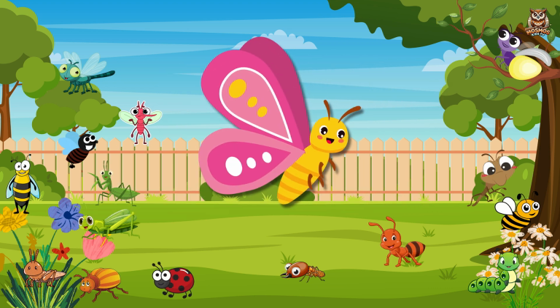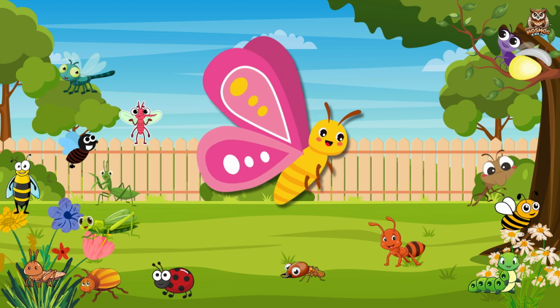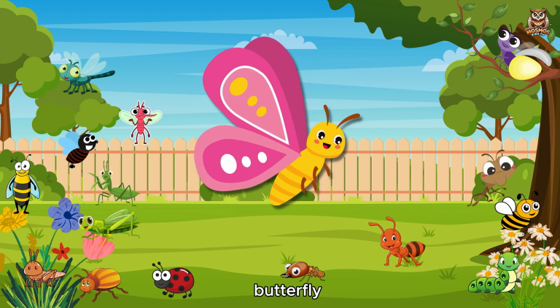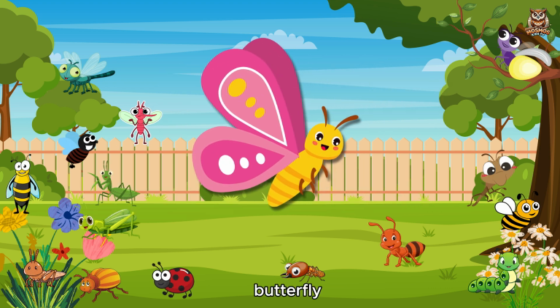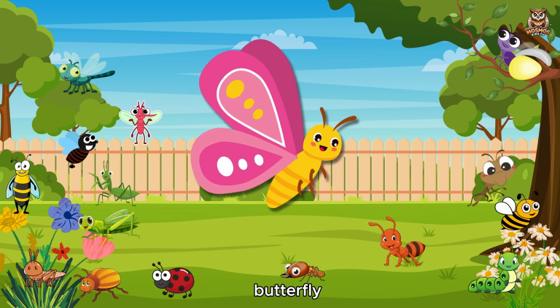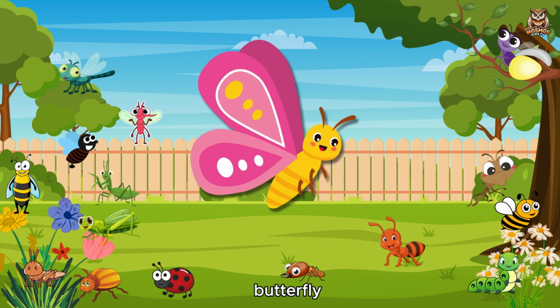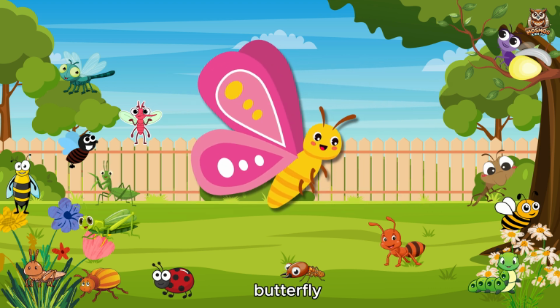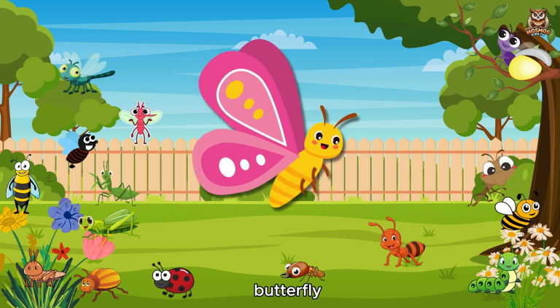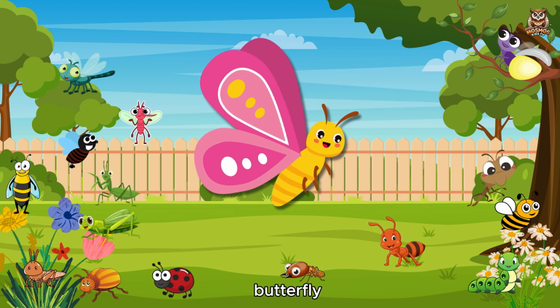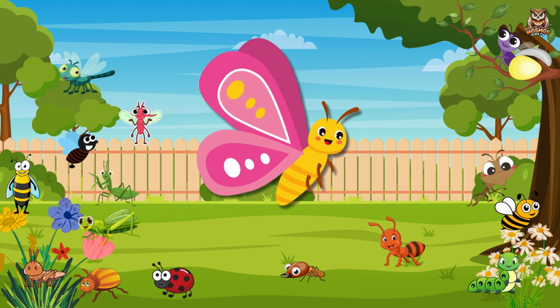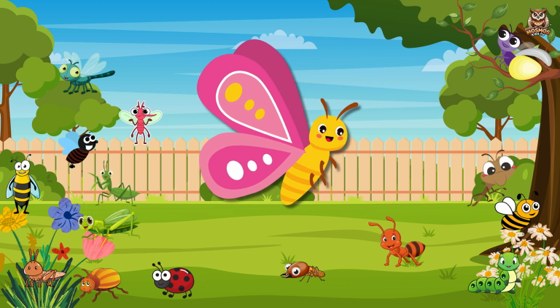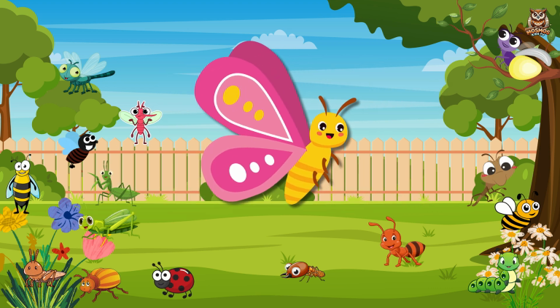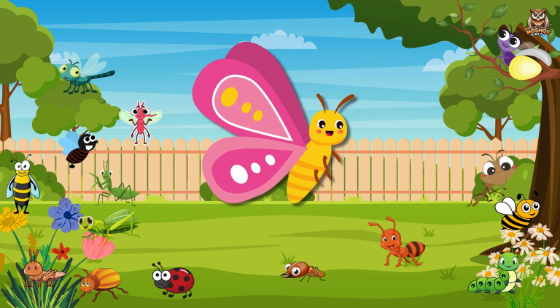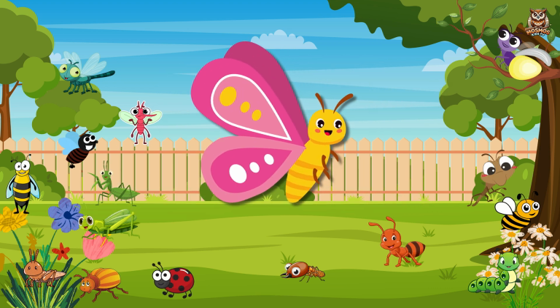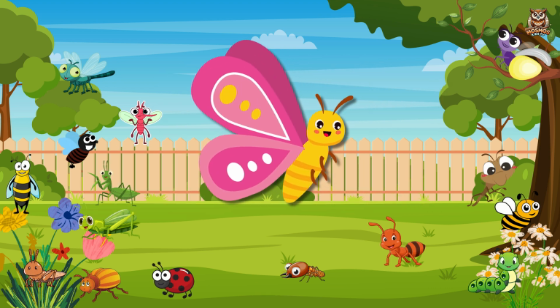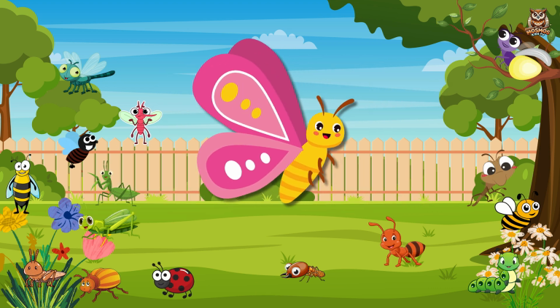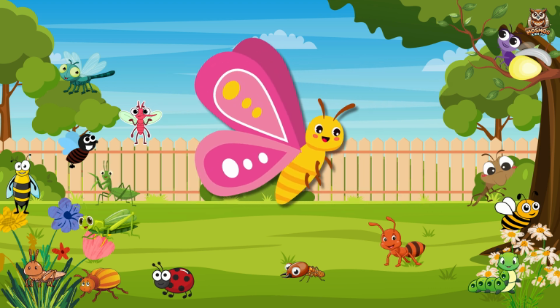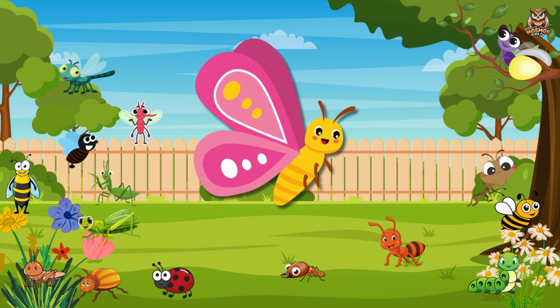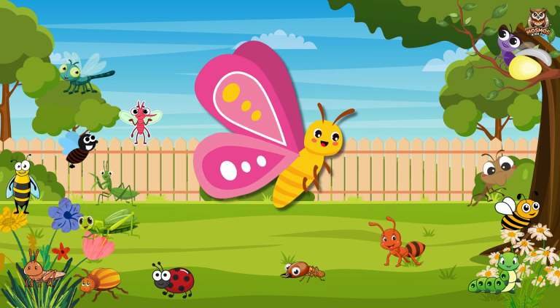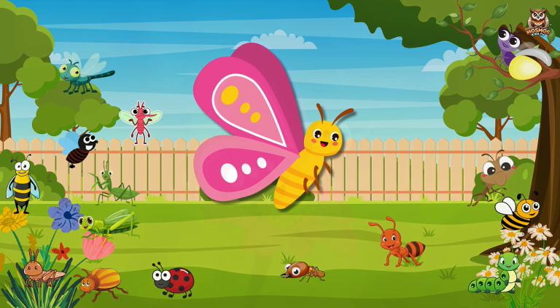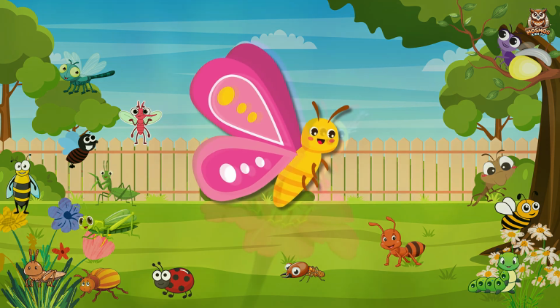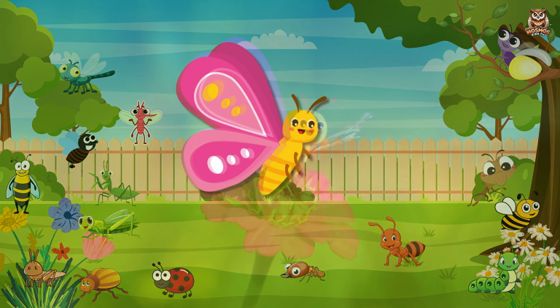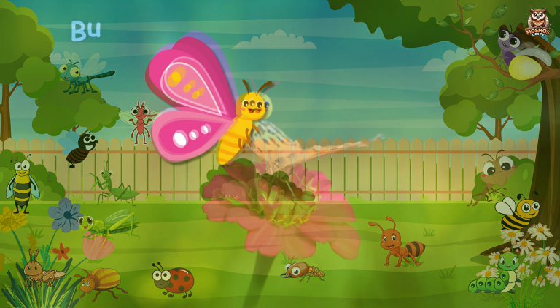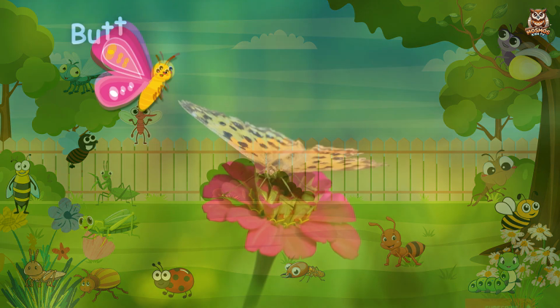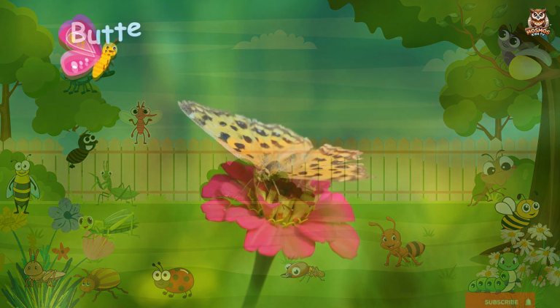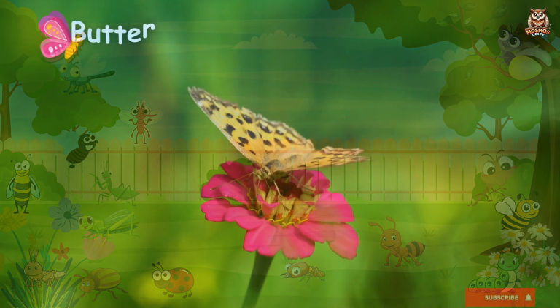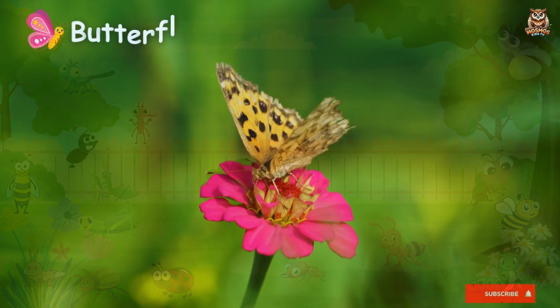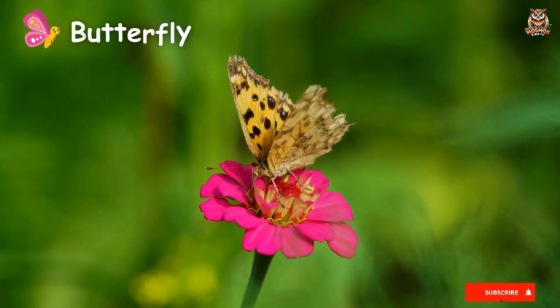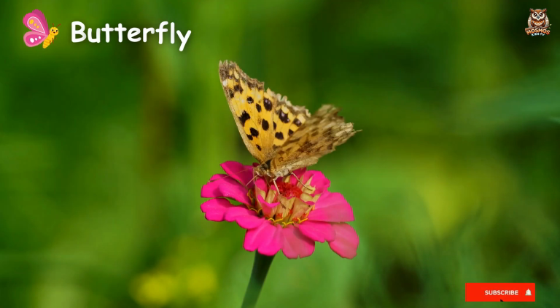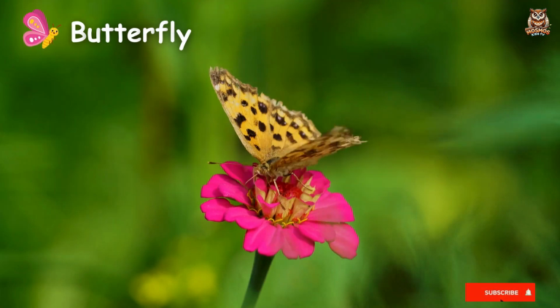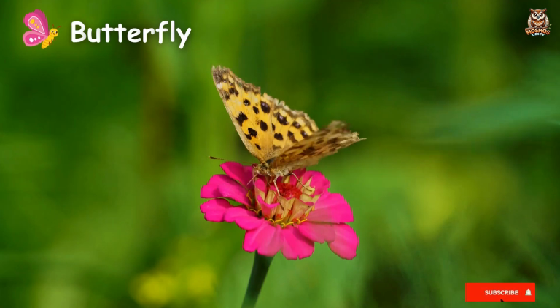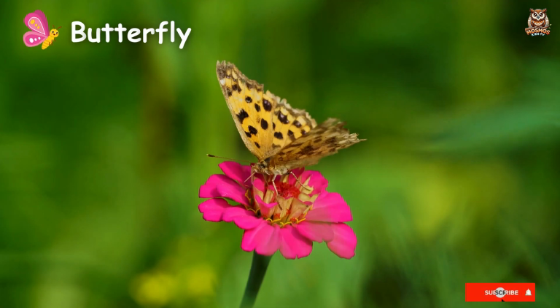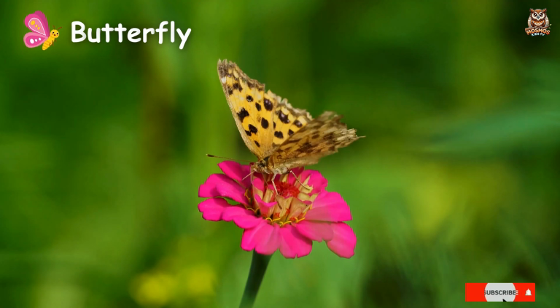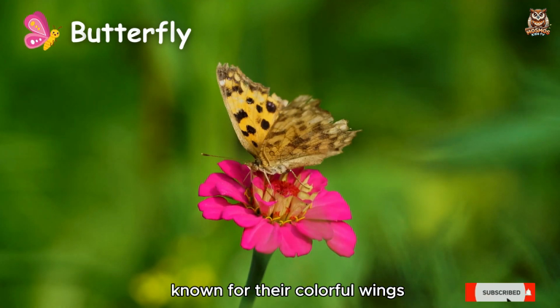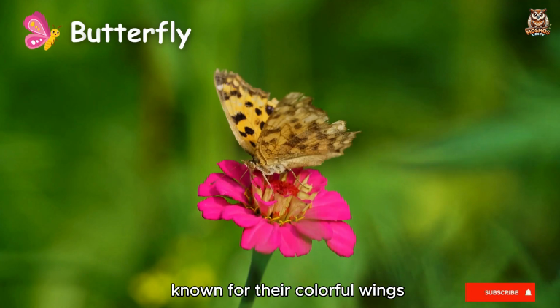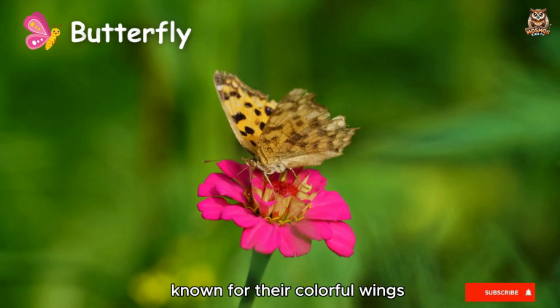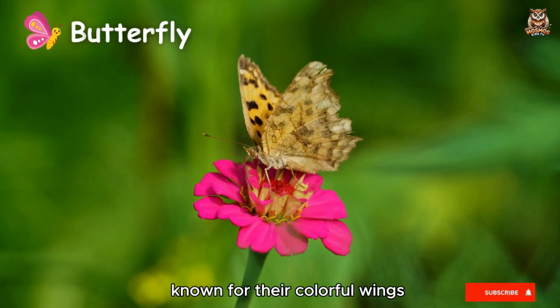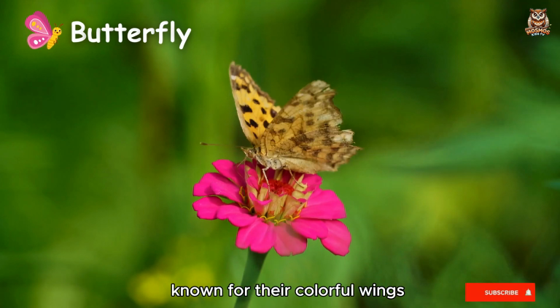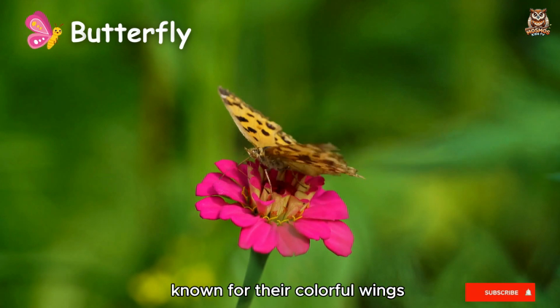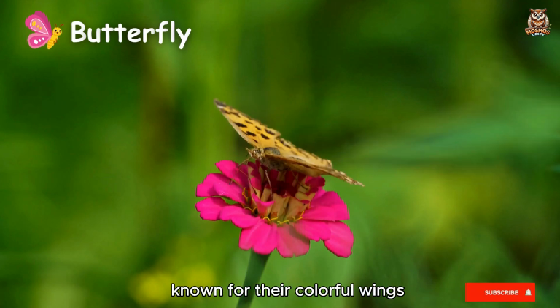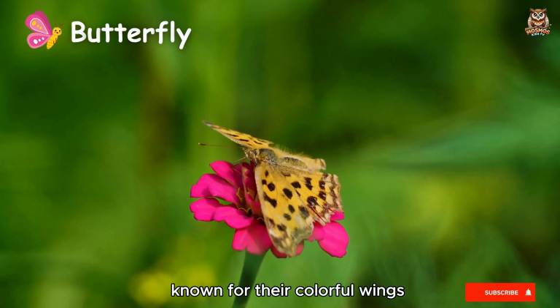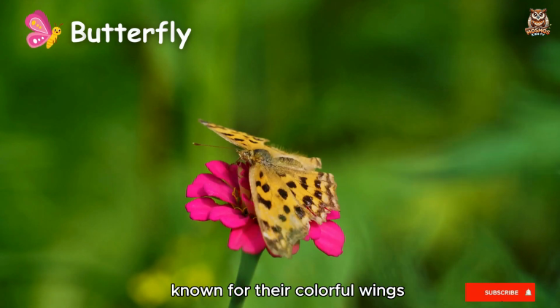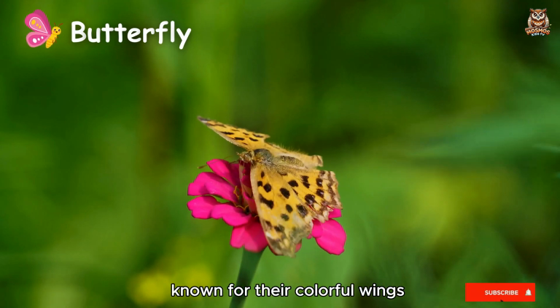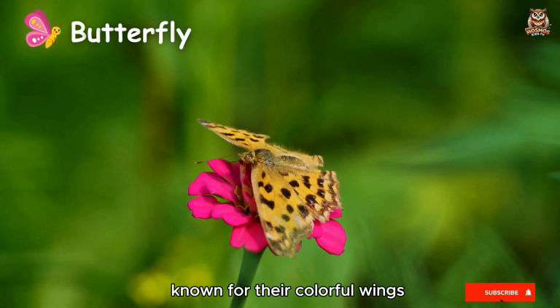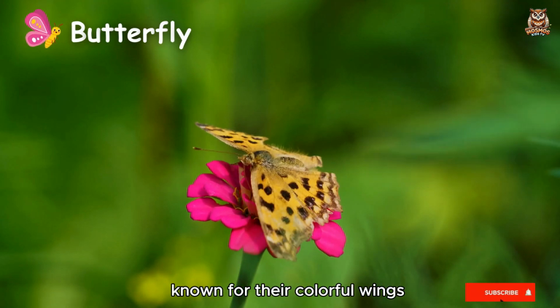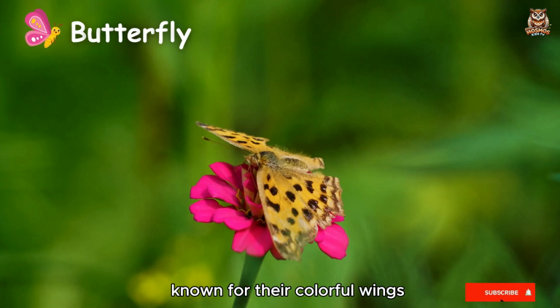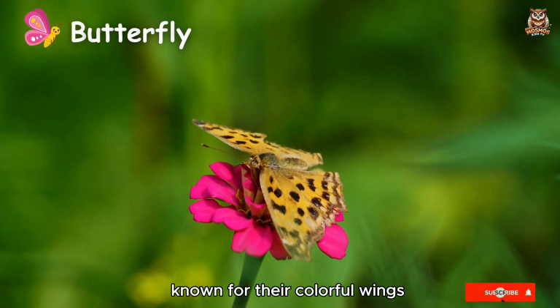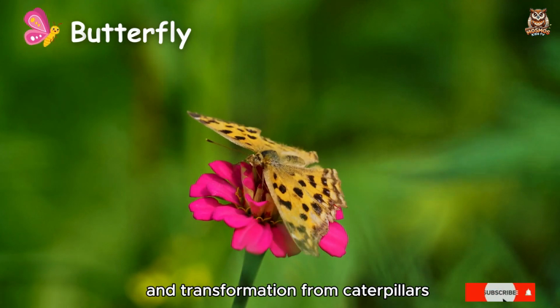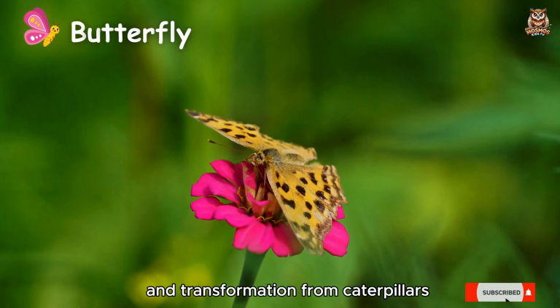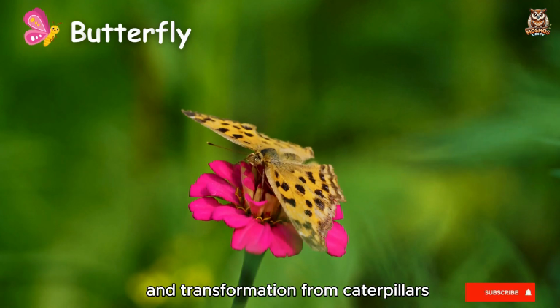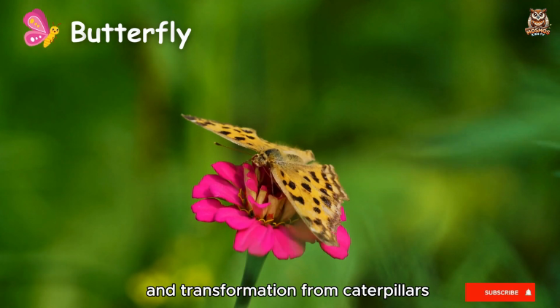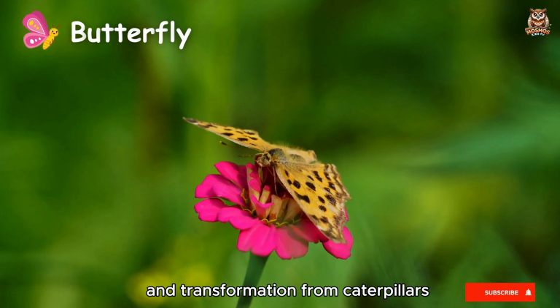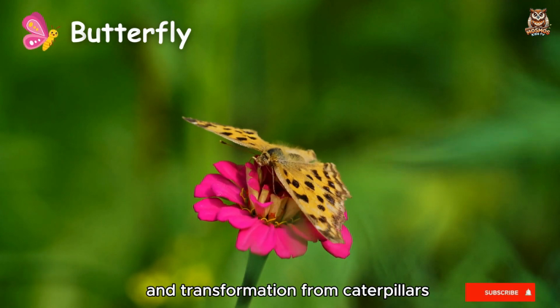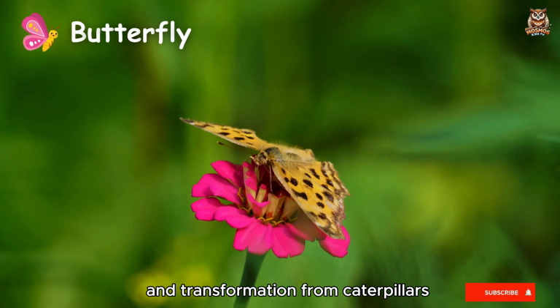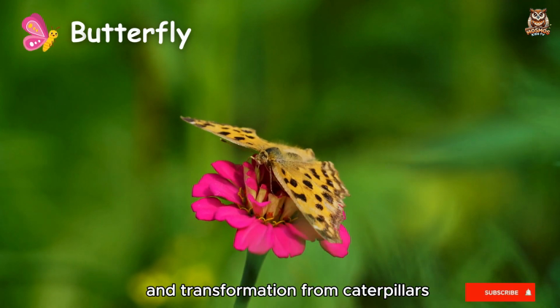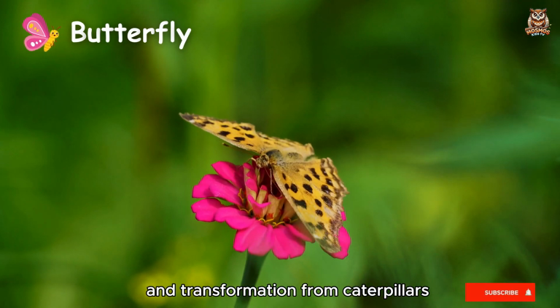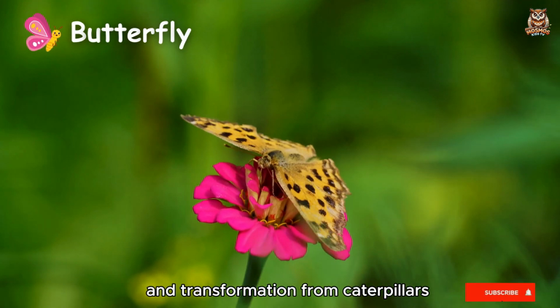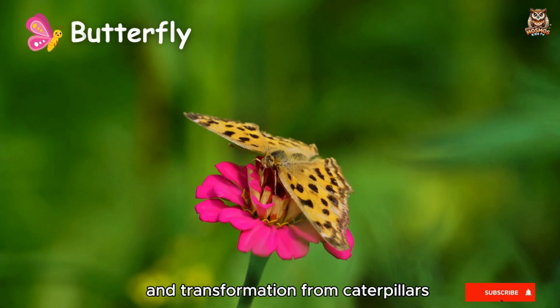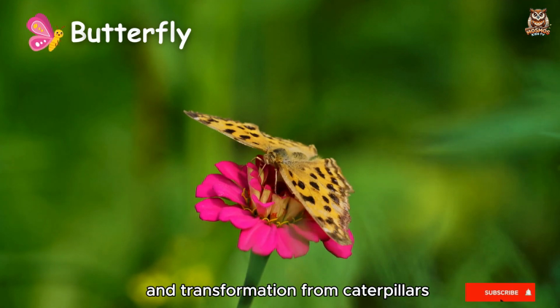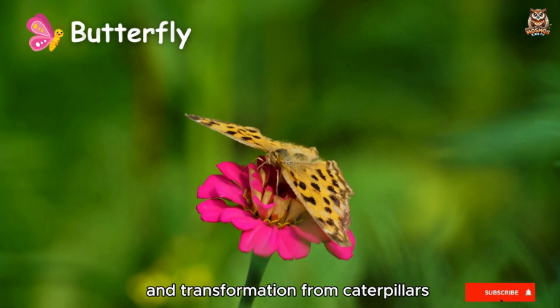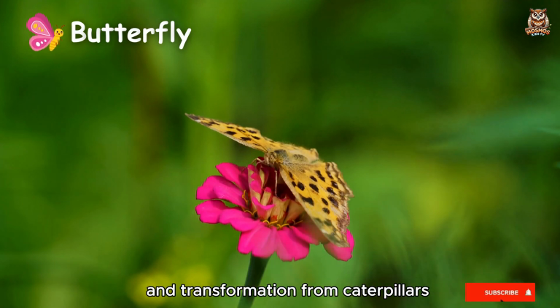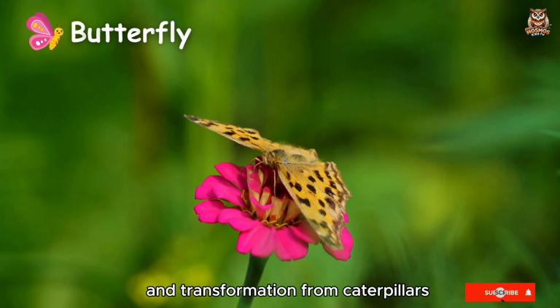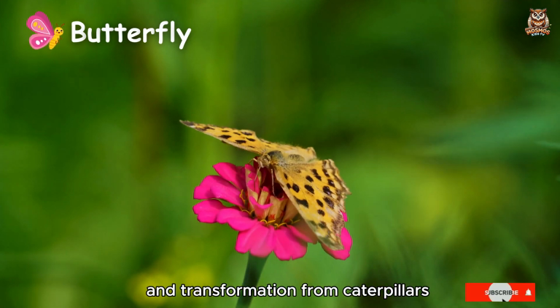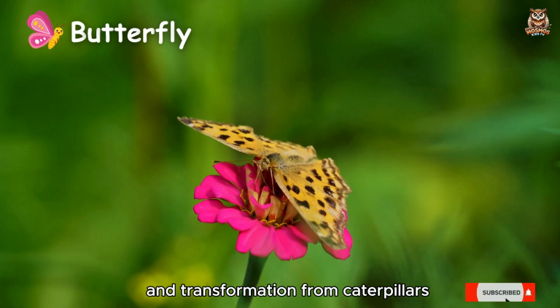Butterfly. Known for their colorful wings and transformation from caterpillars.